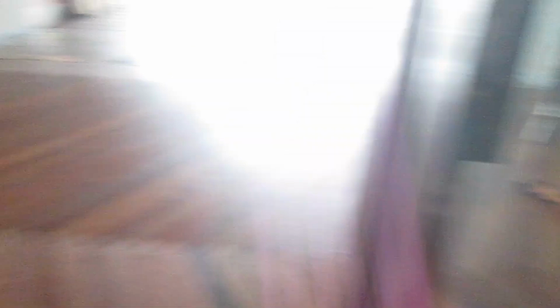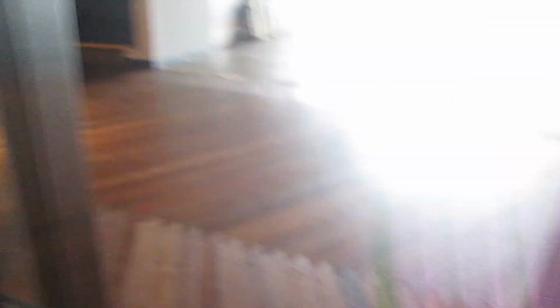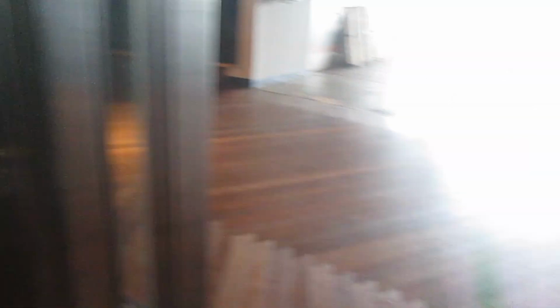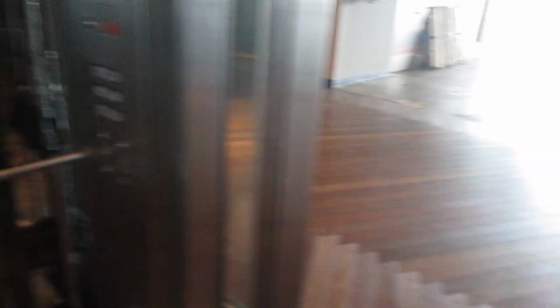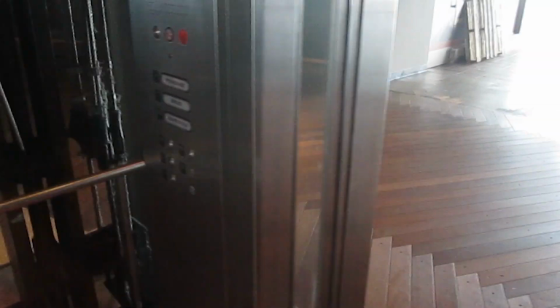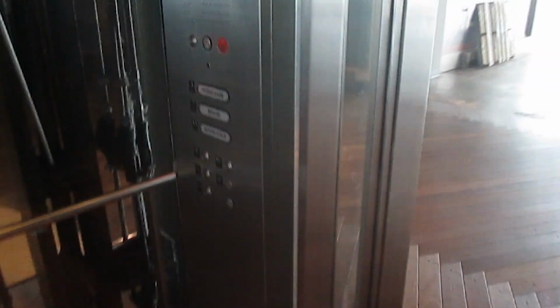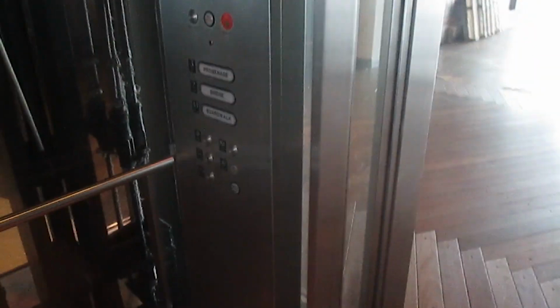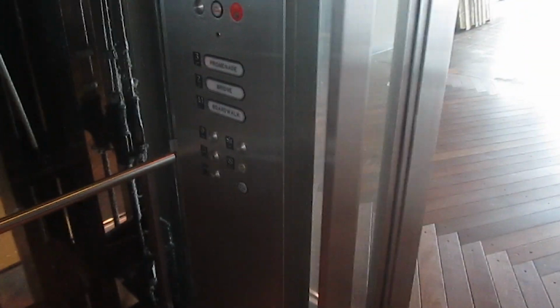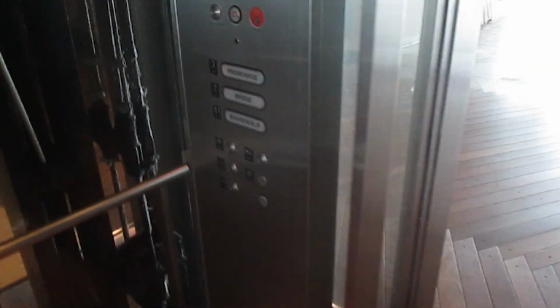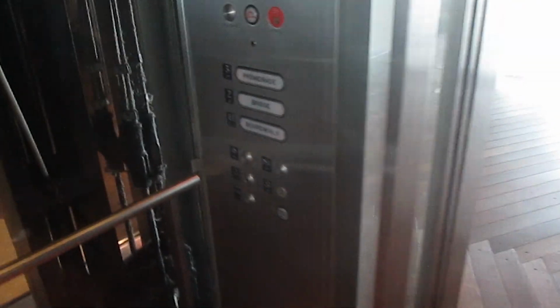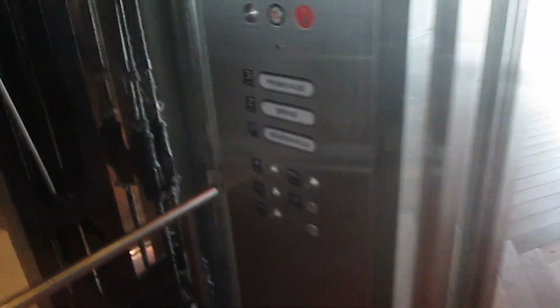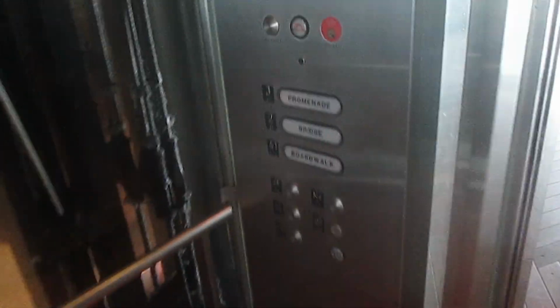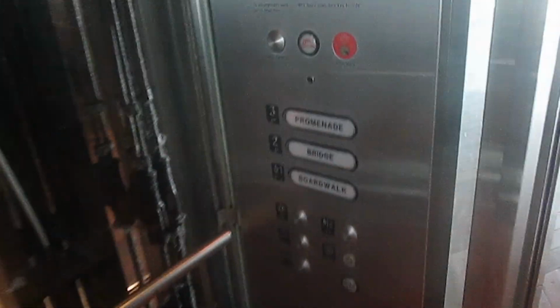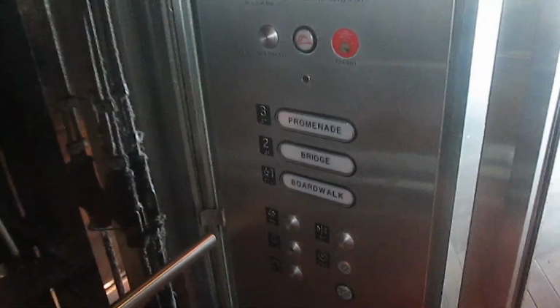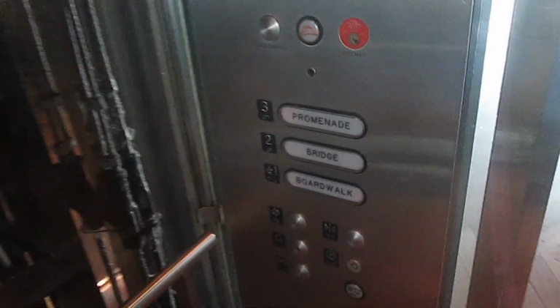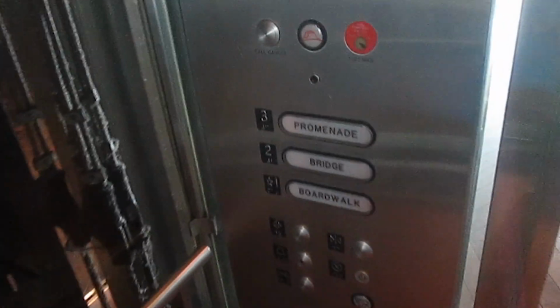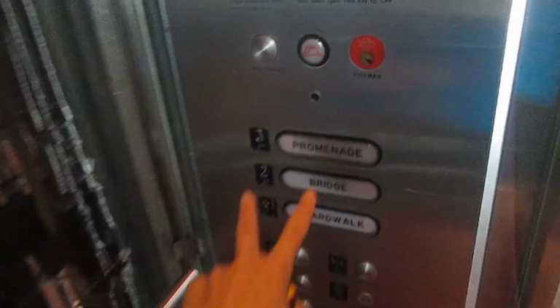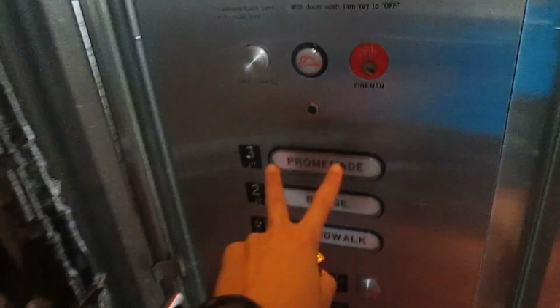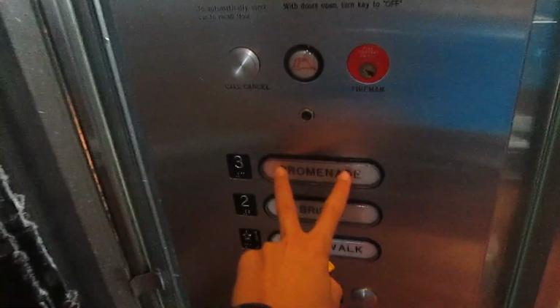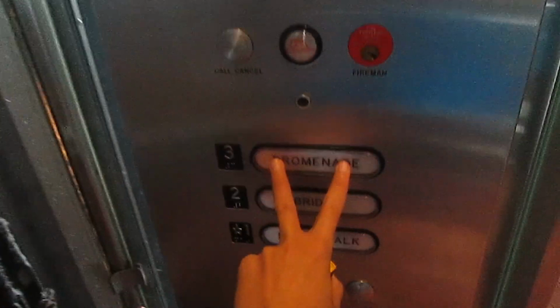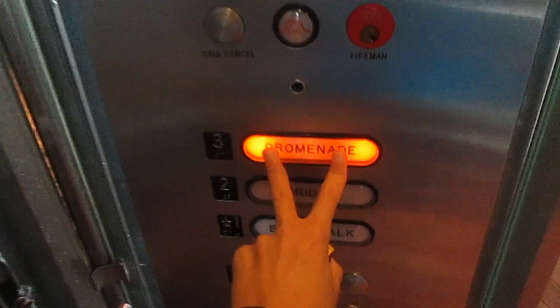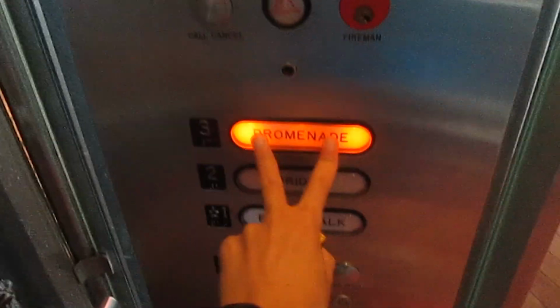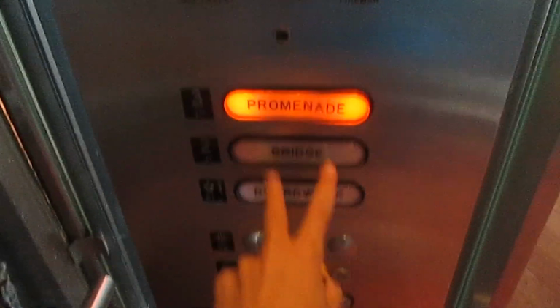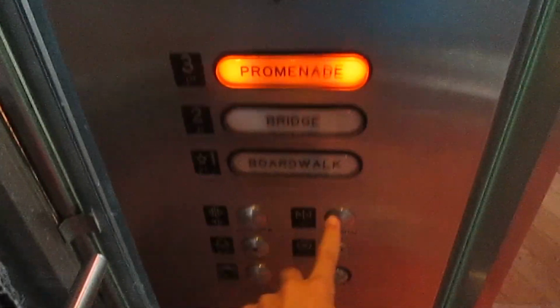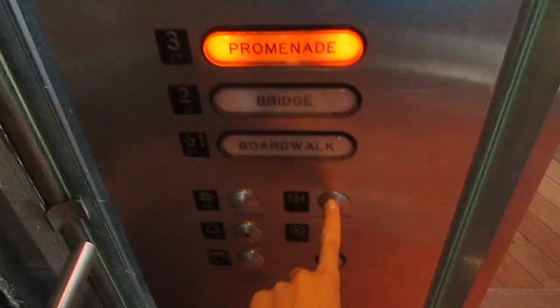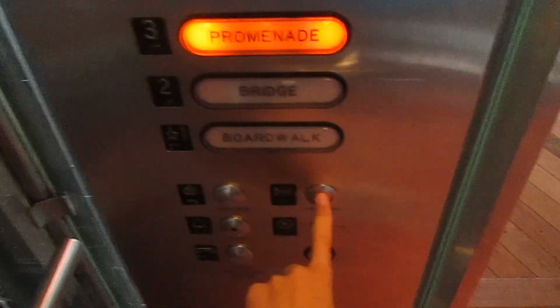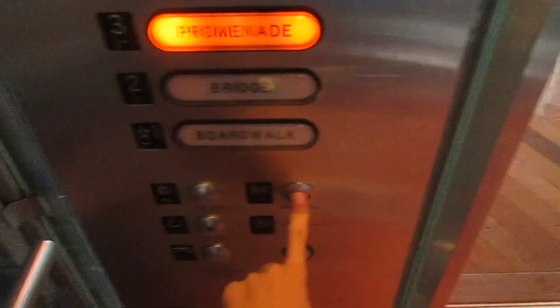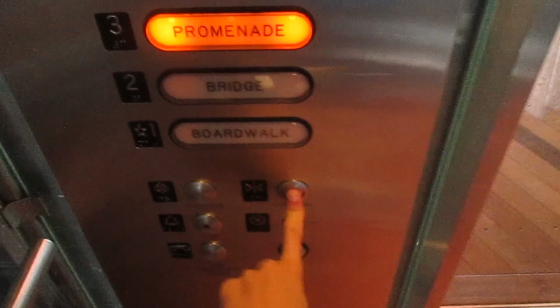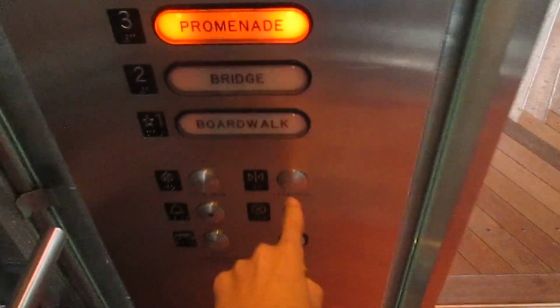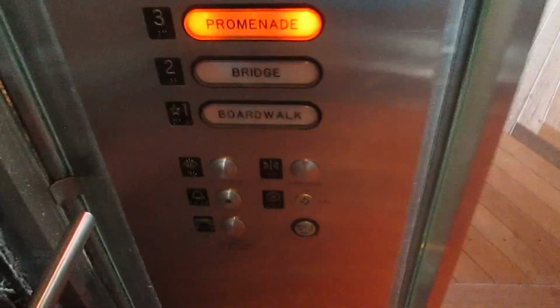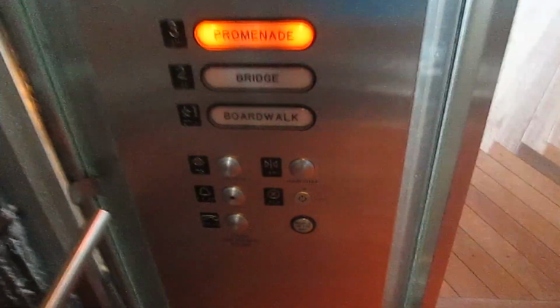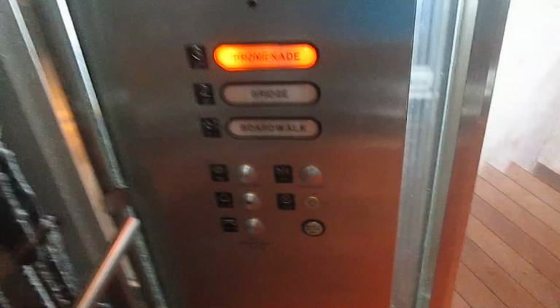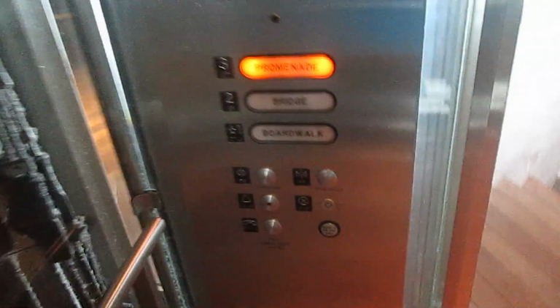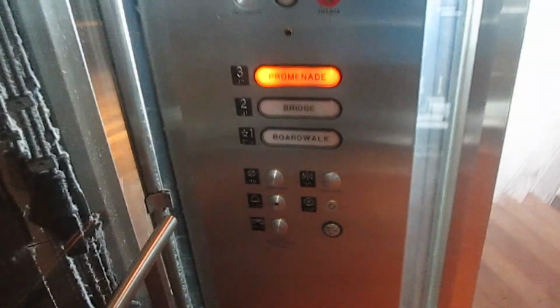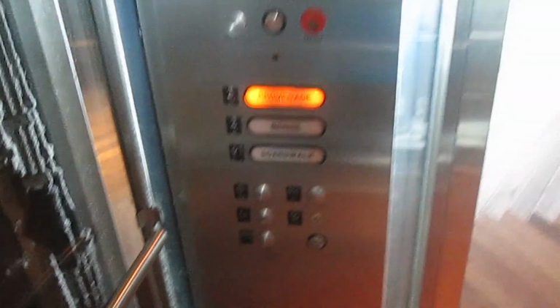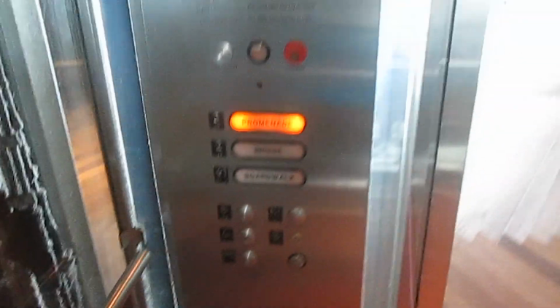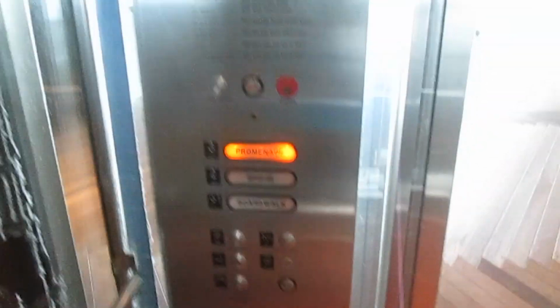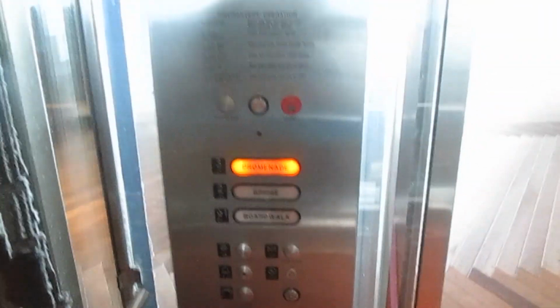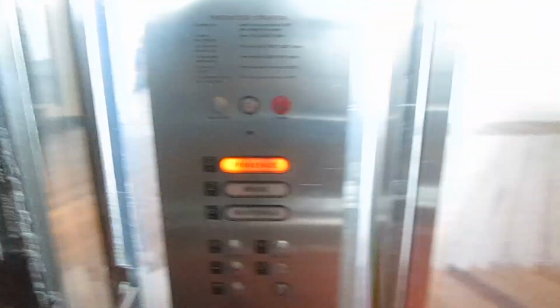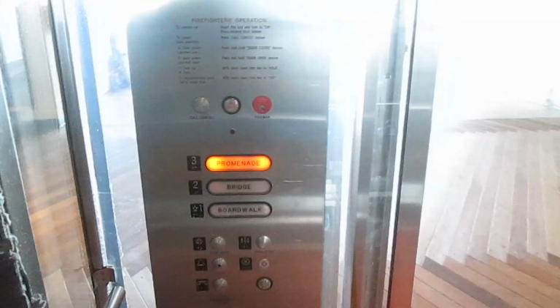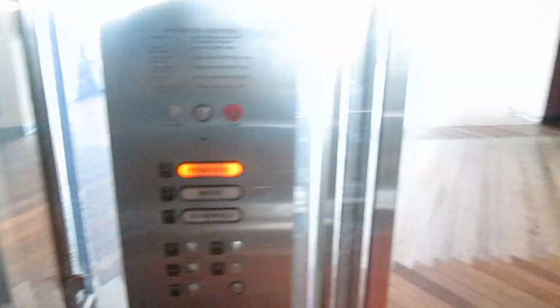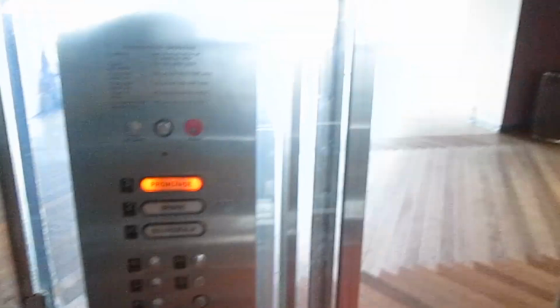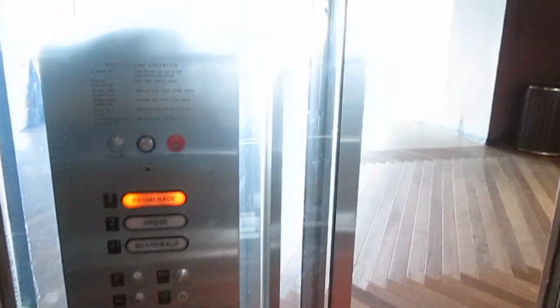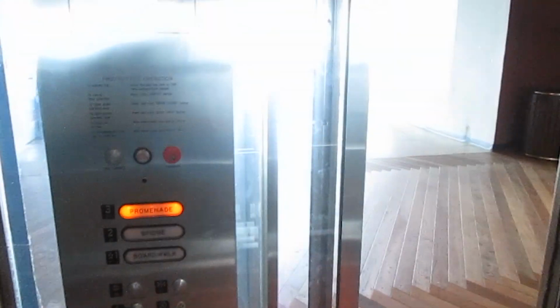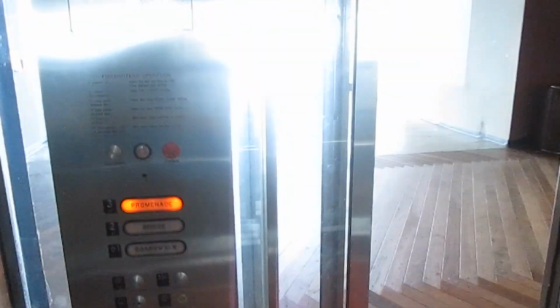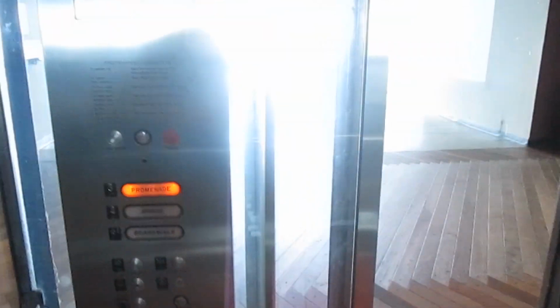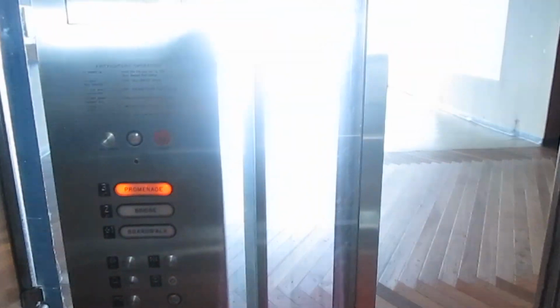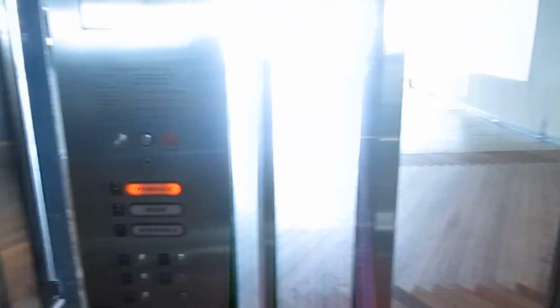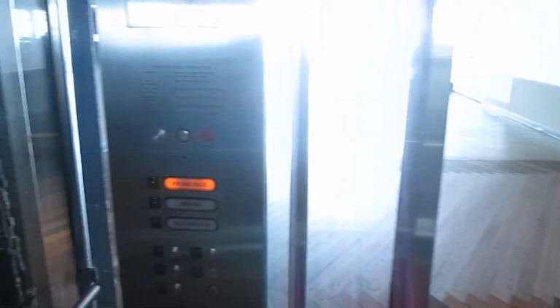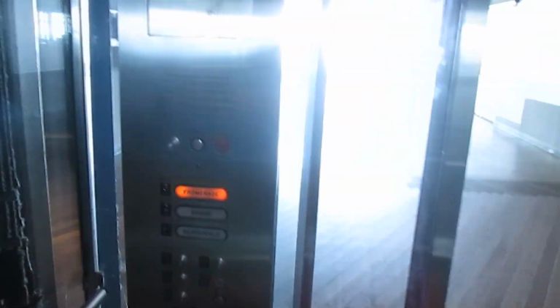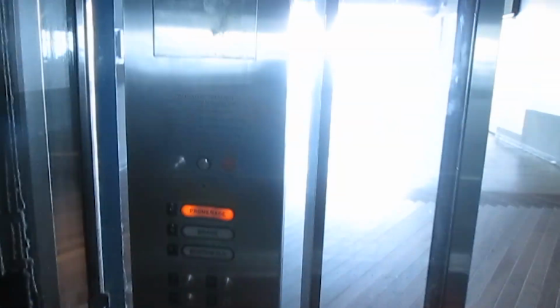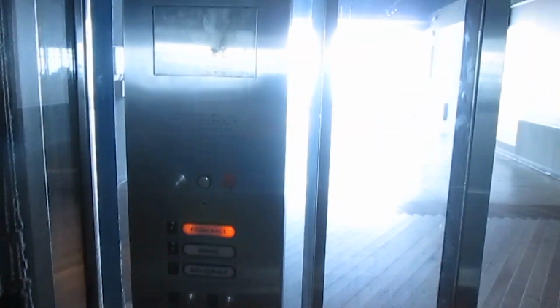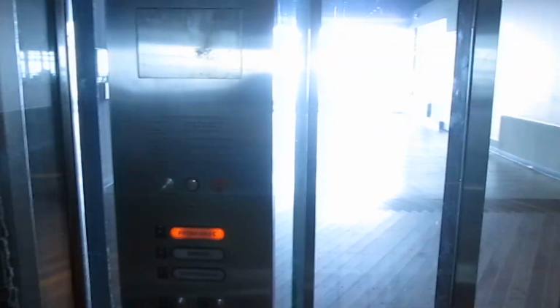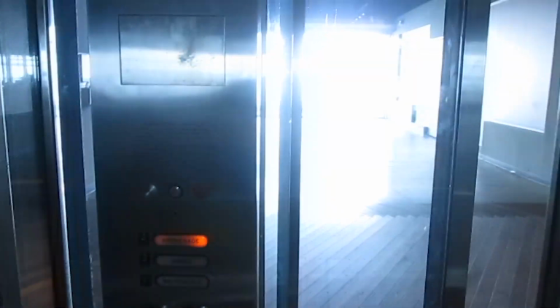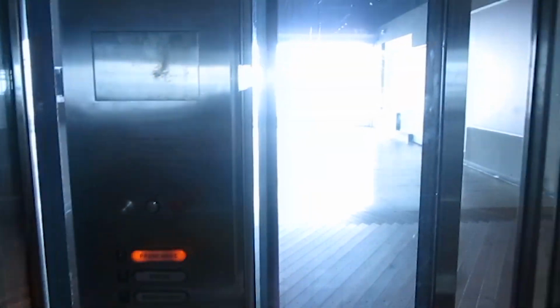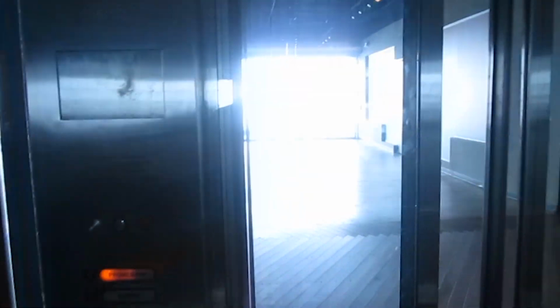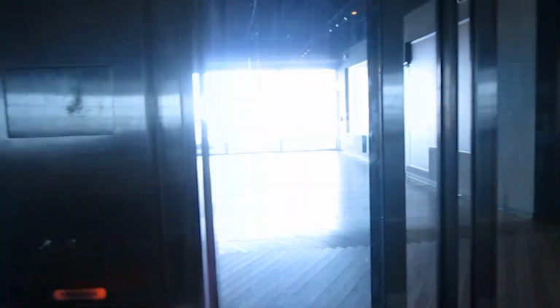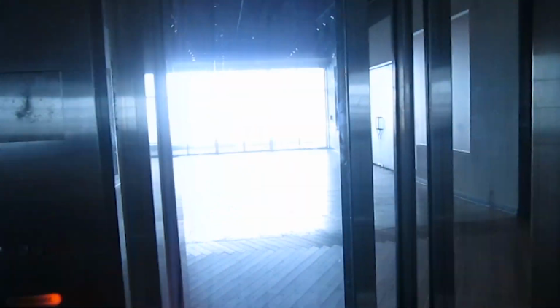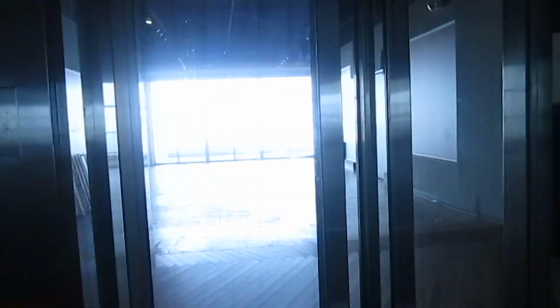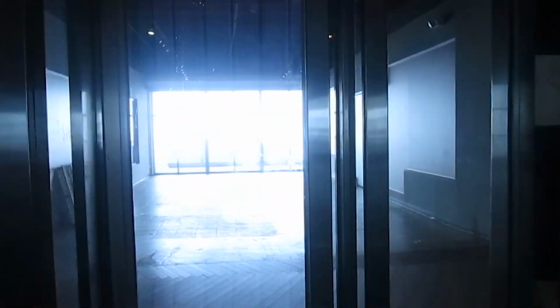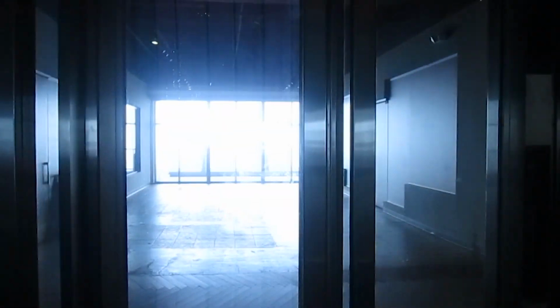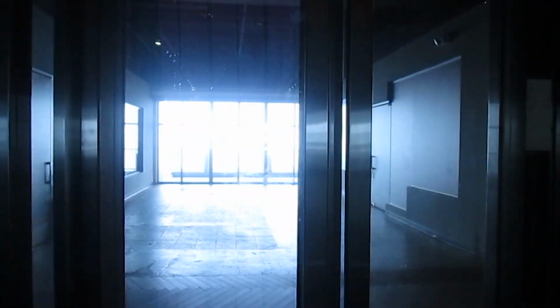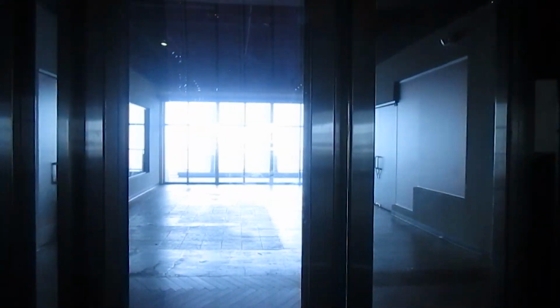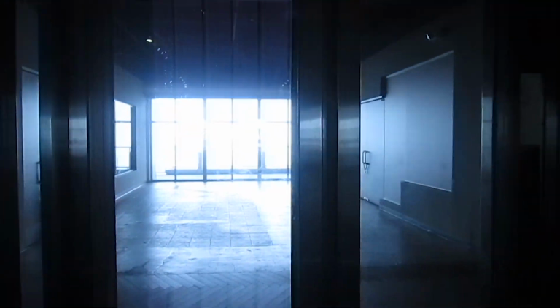Button's over here. Going to go up to three. Door close button works — I like that.